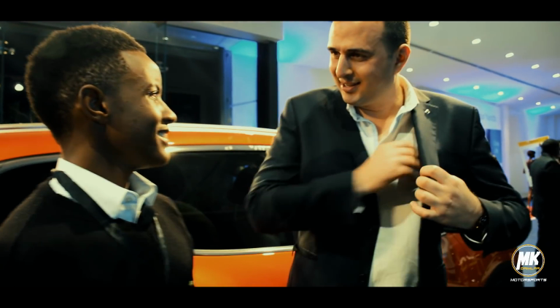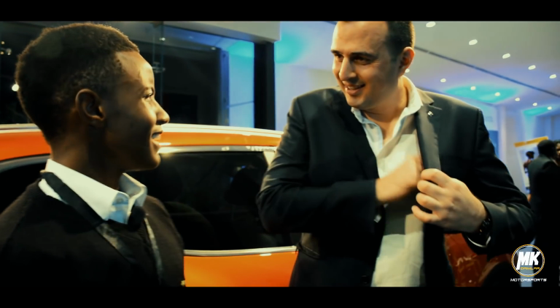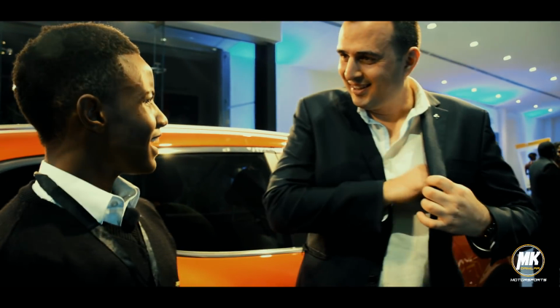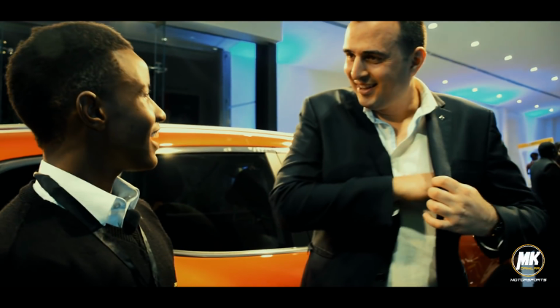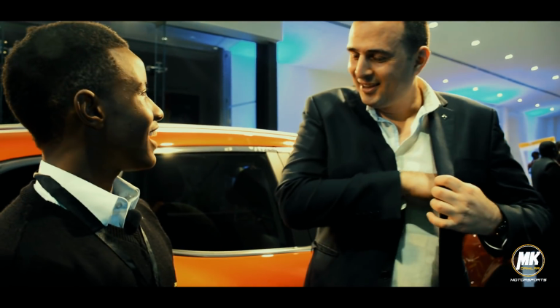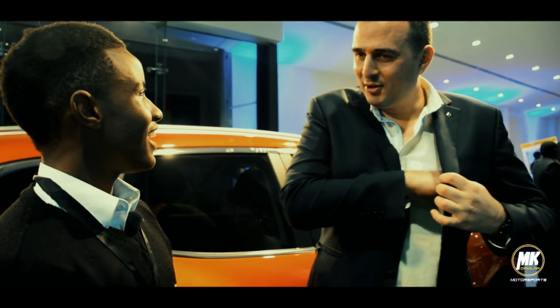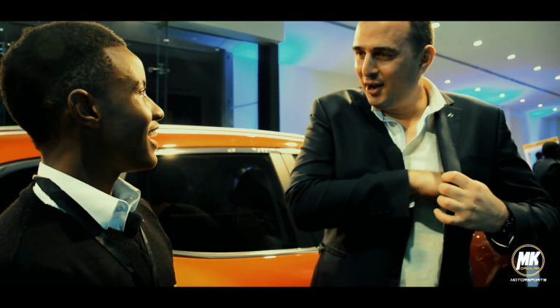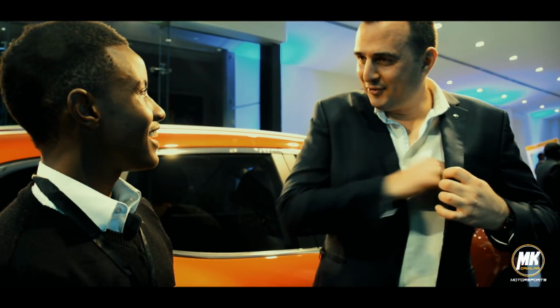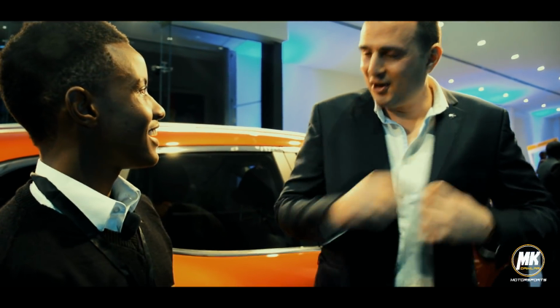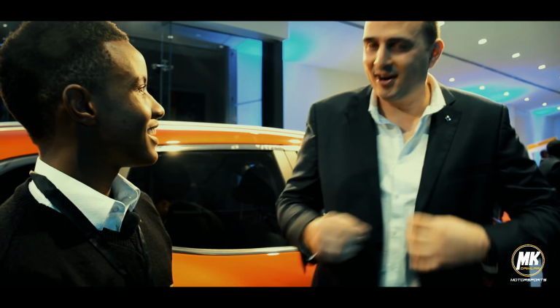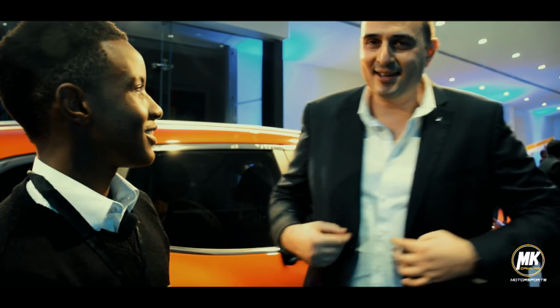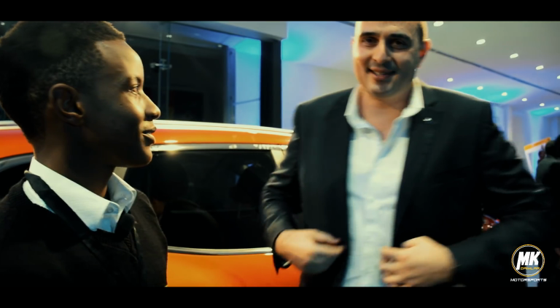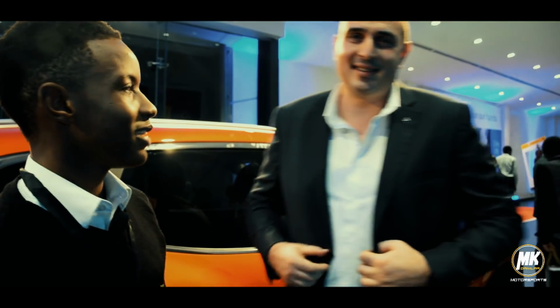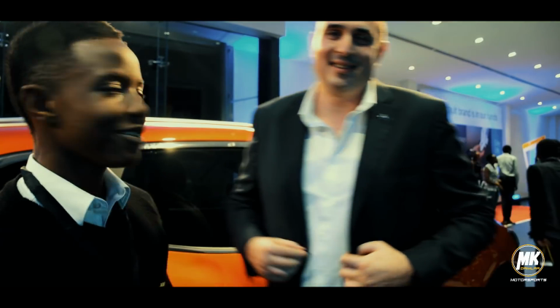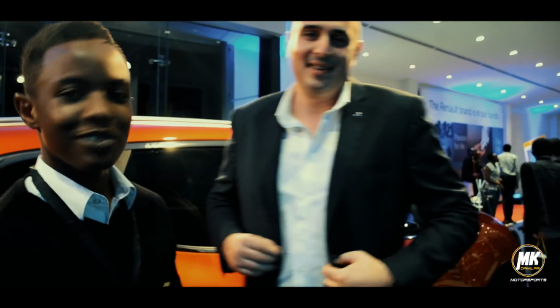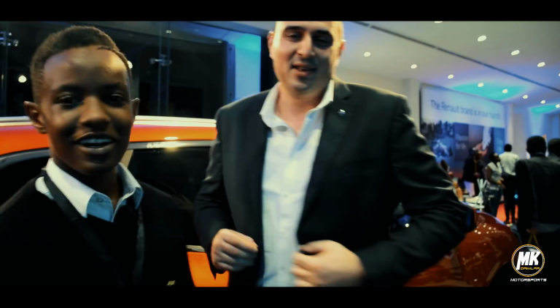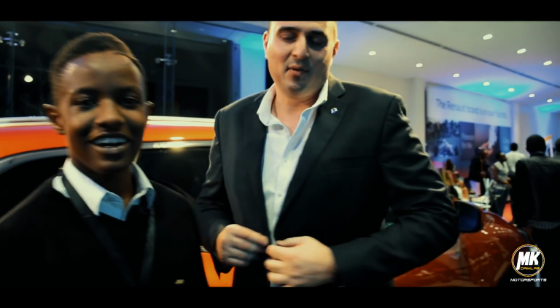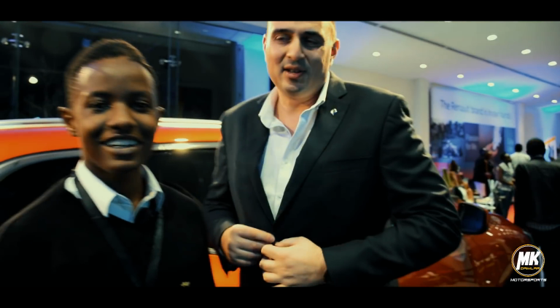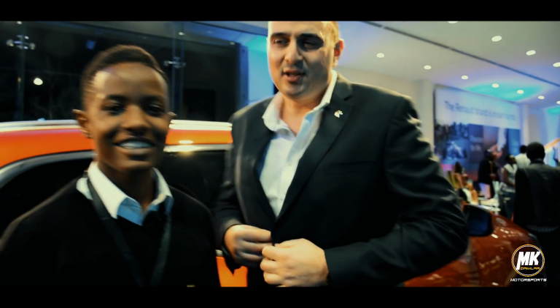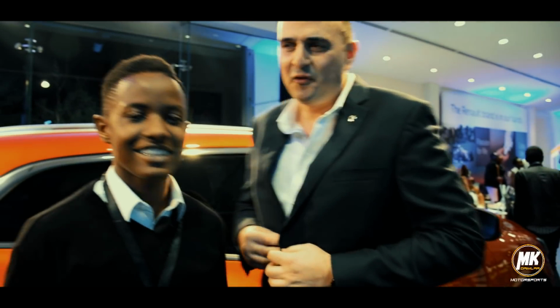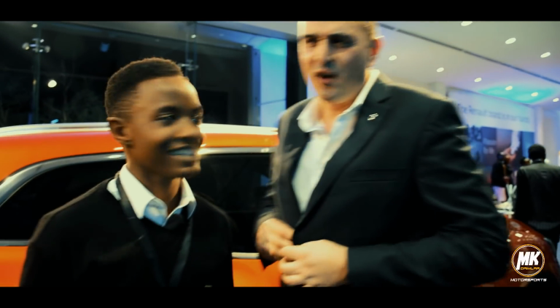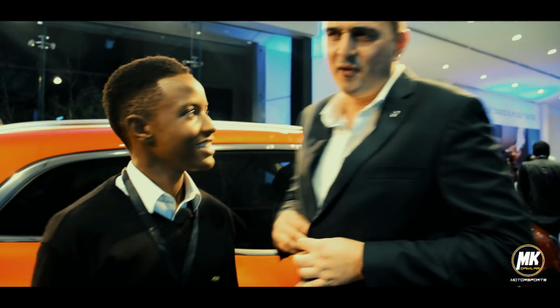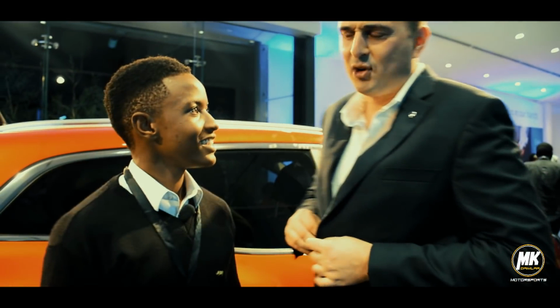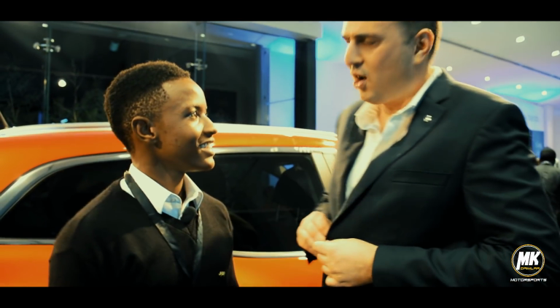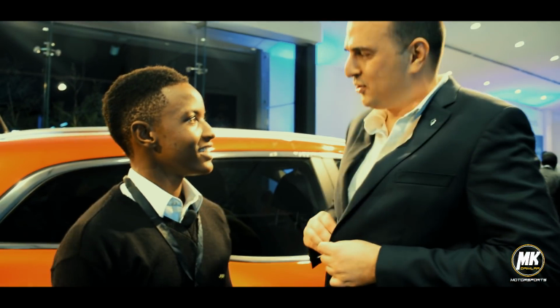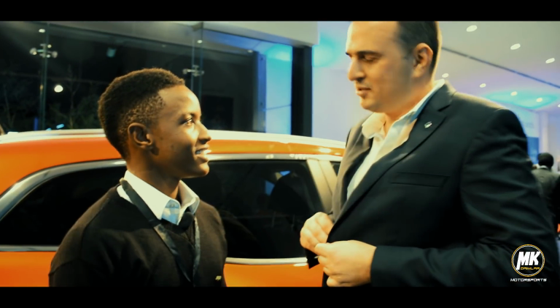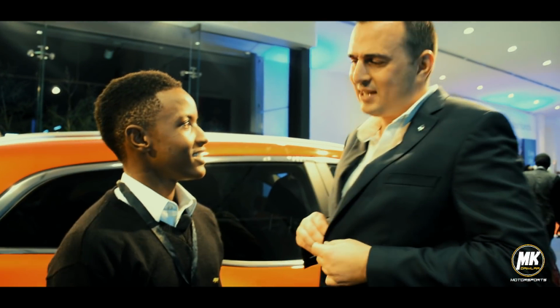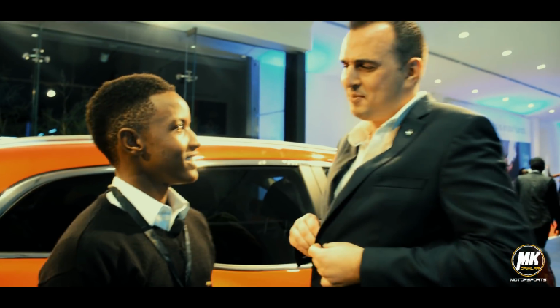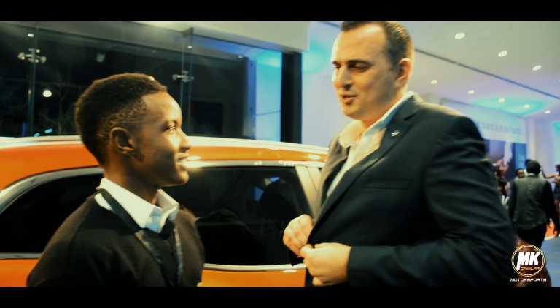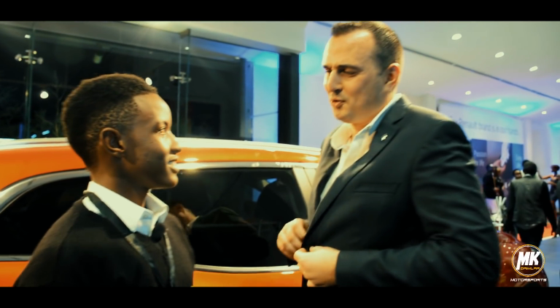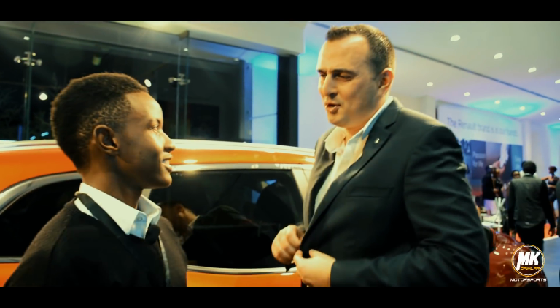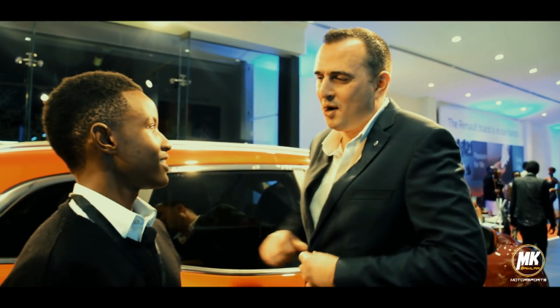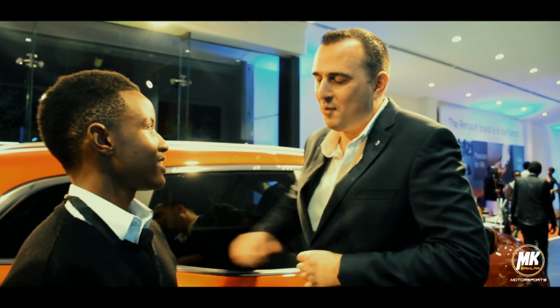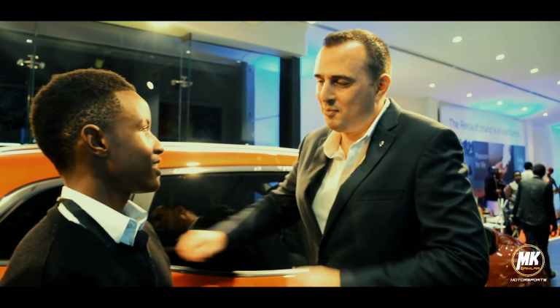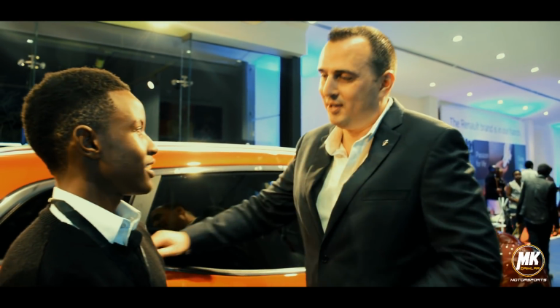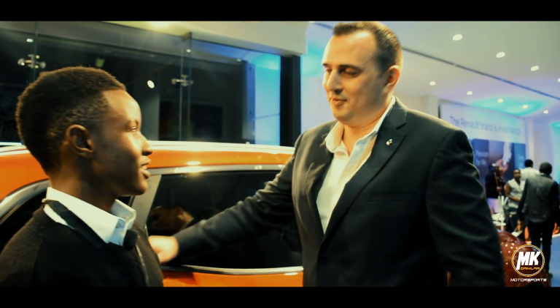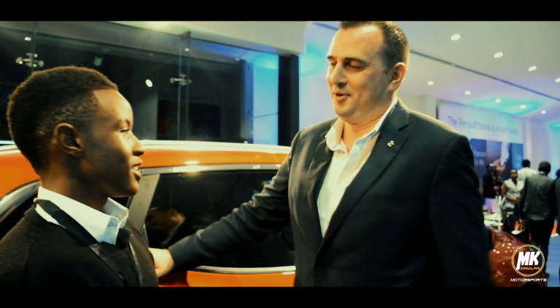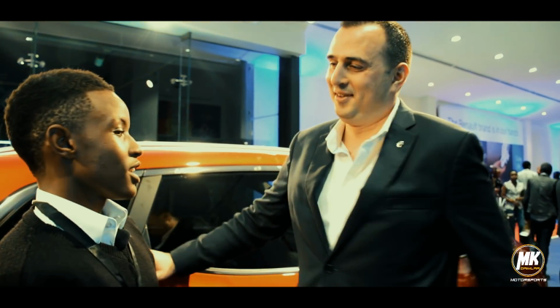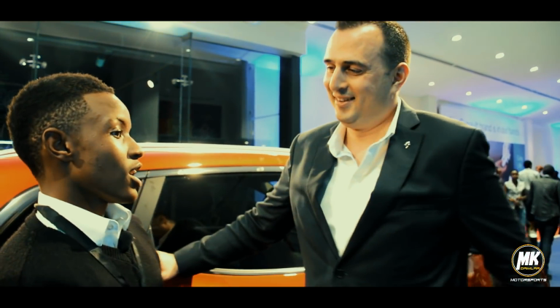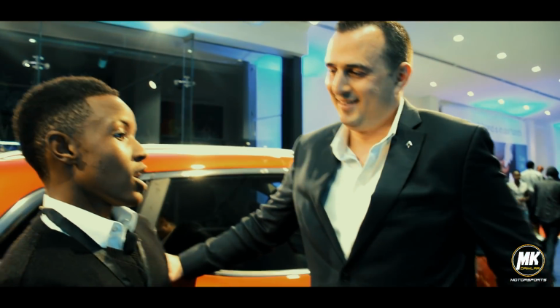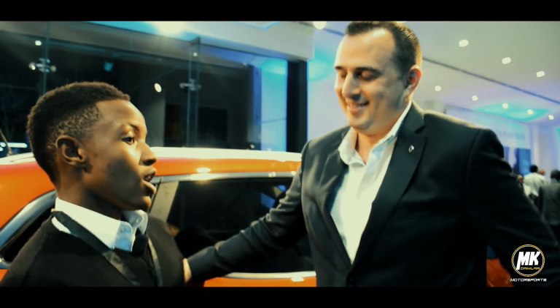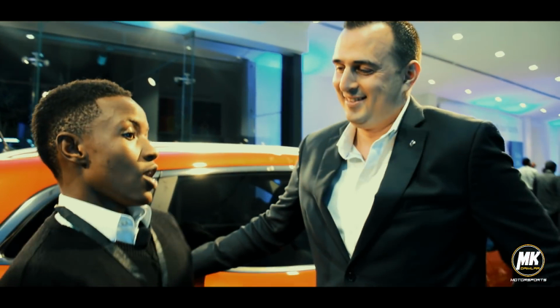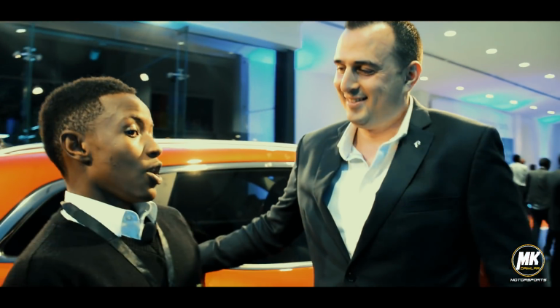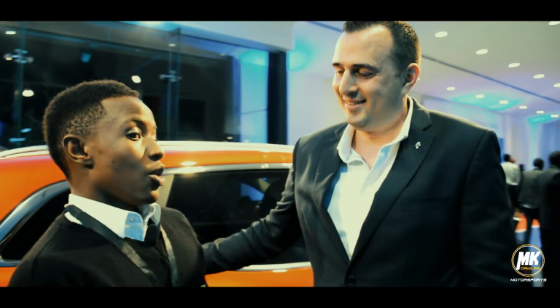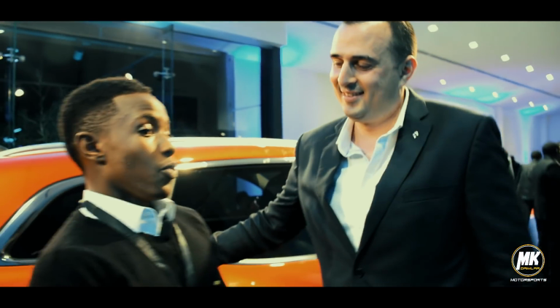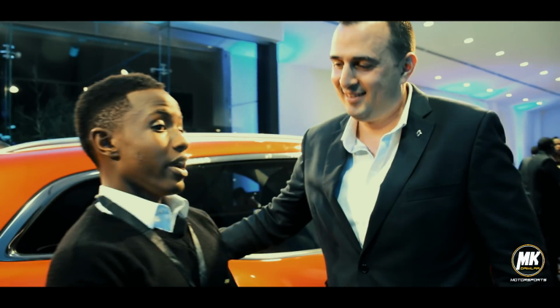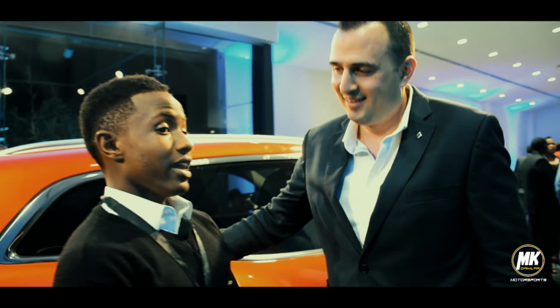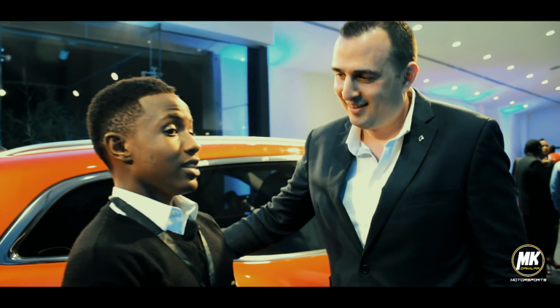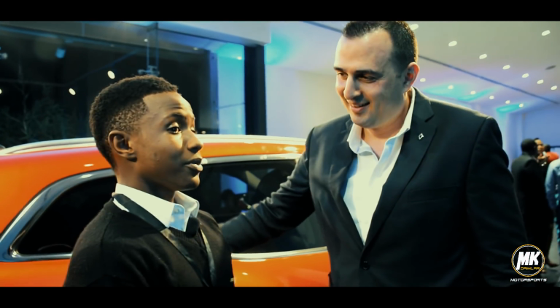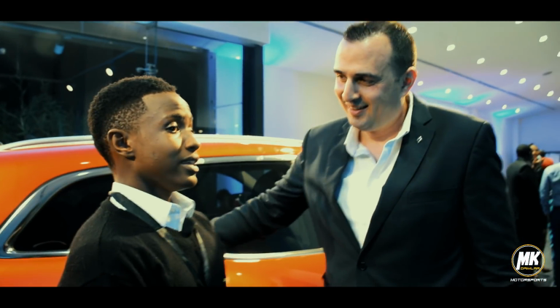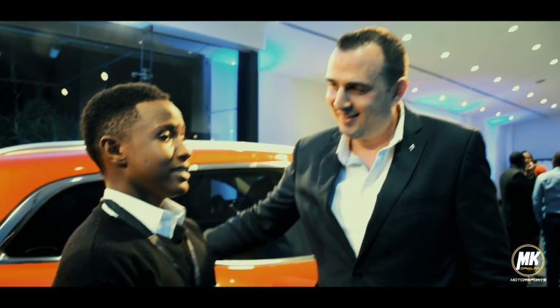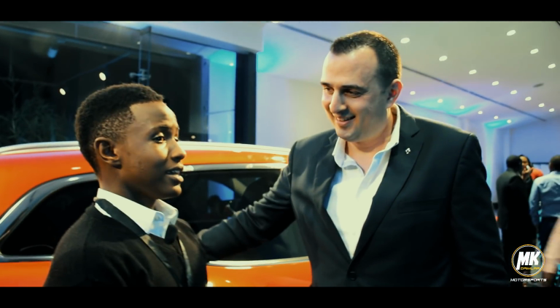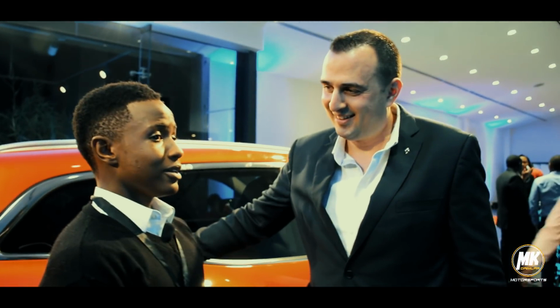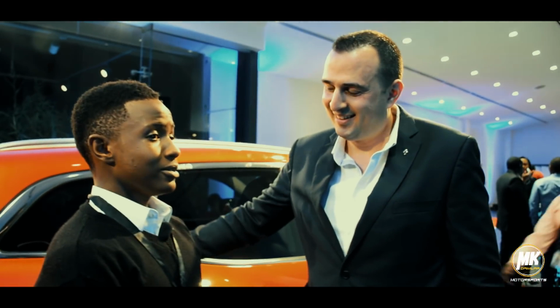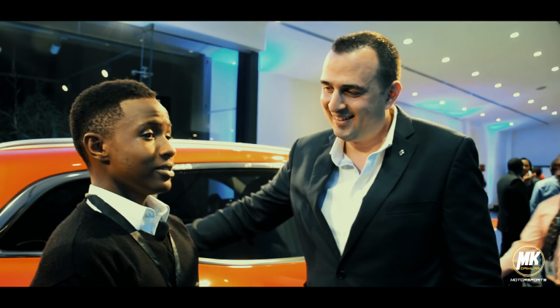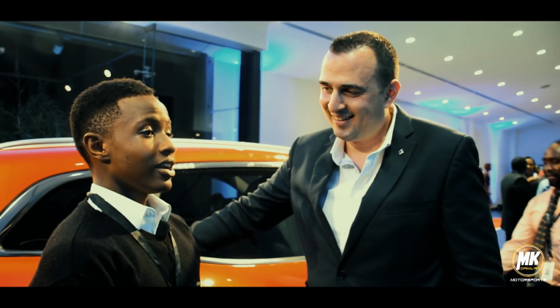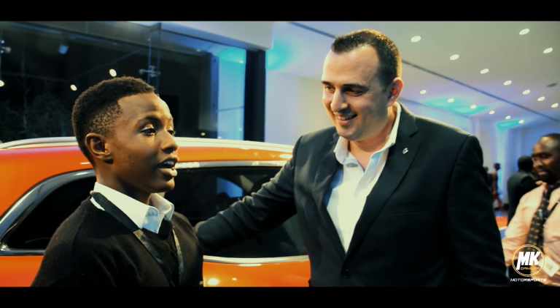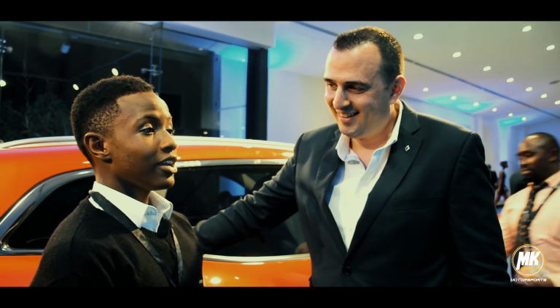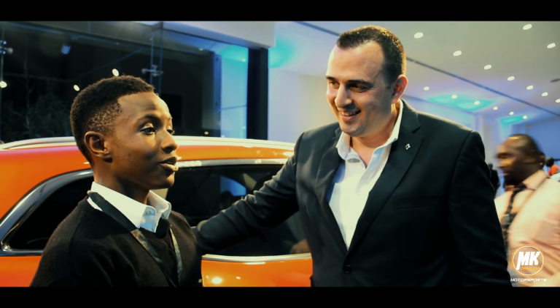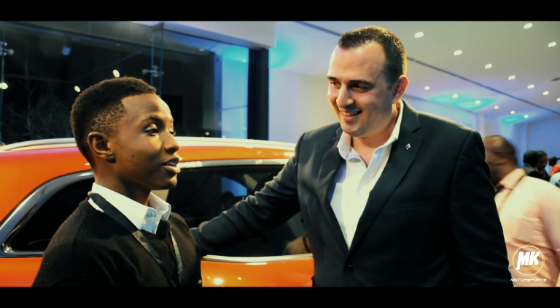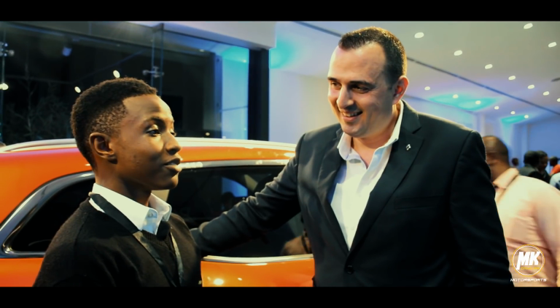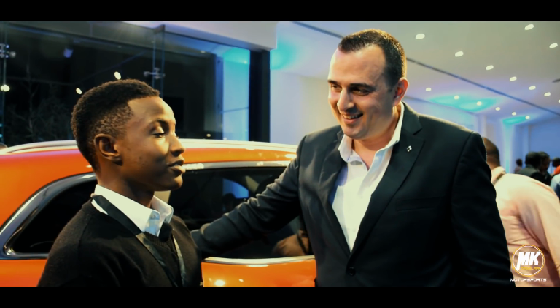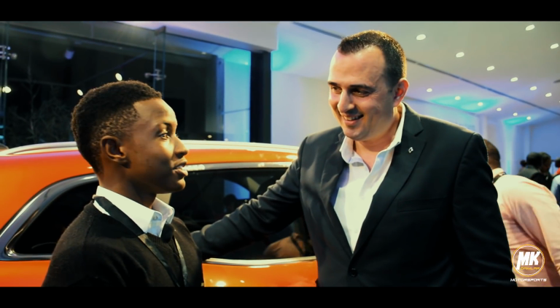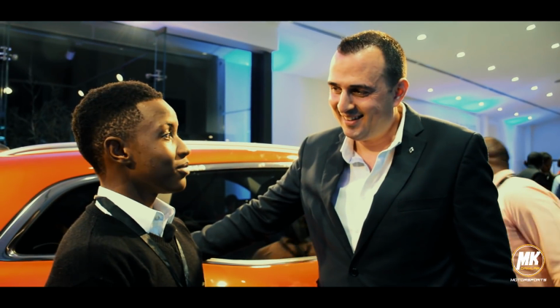We also had a chat with the brand manager, Jonathan Dos Santos, of Renault Kenya, to find out the details about the Megane.